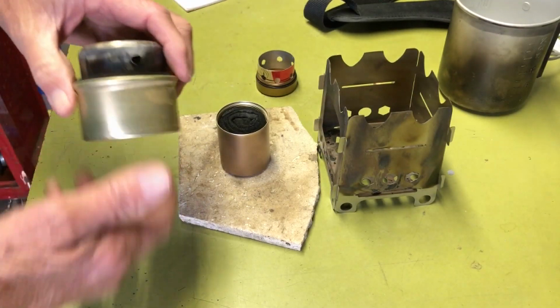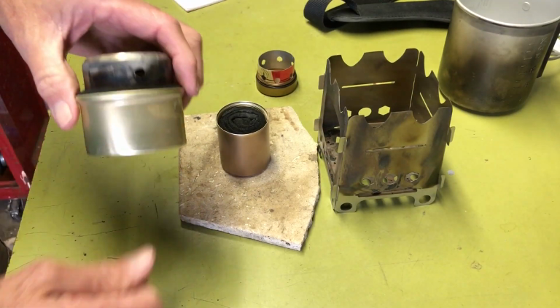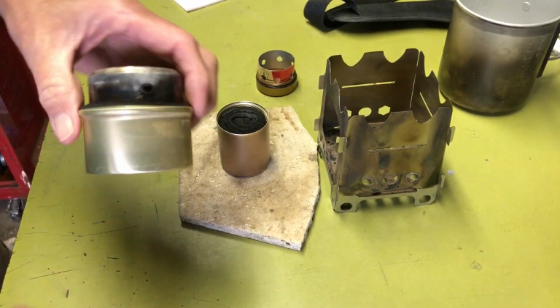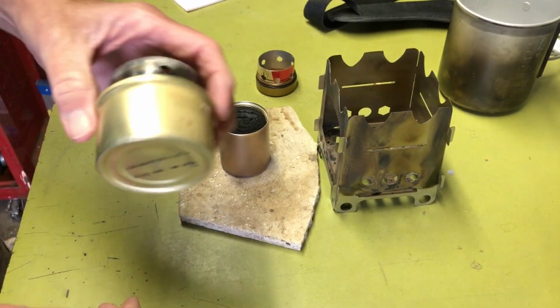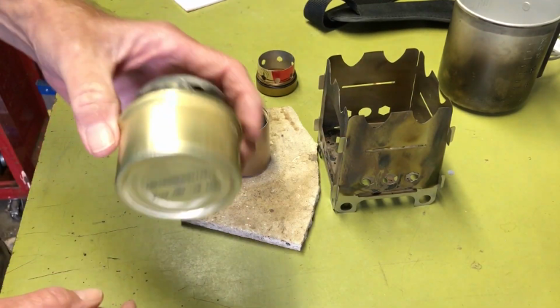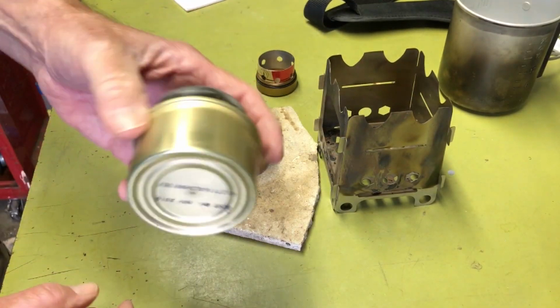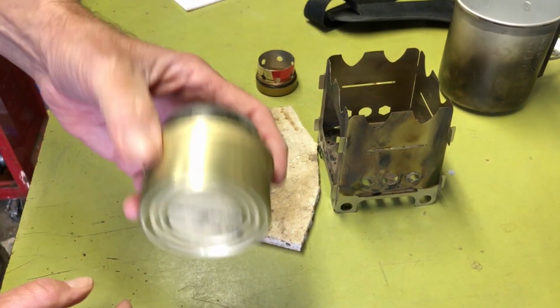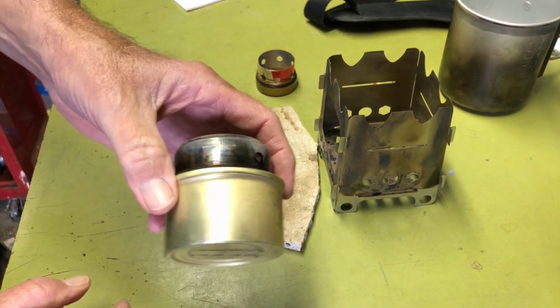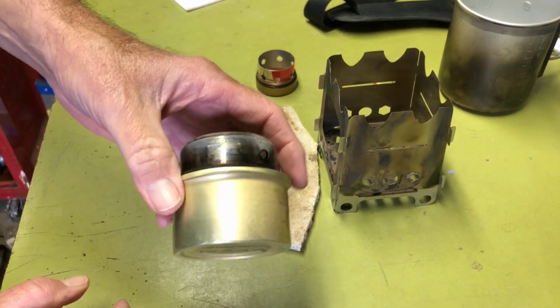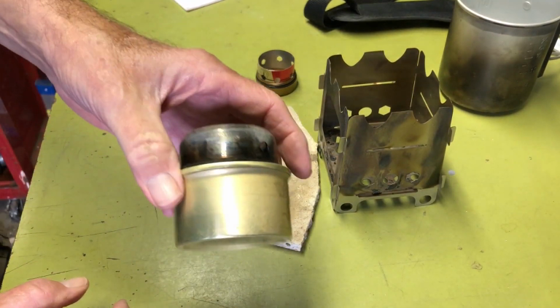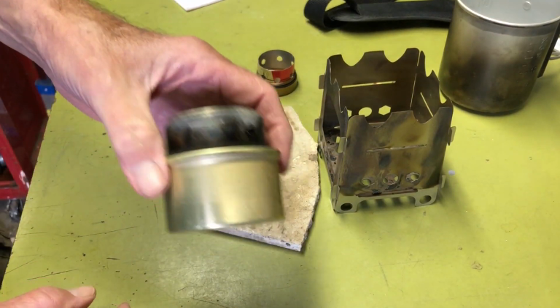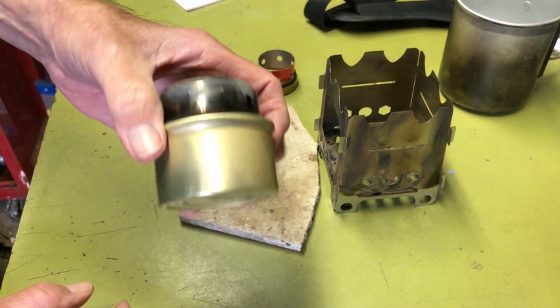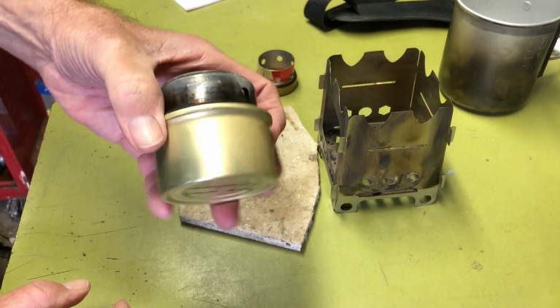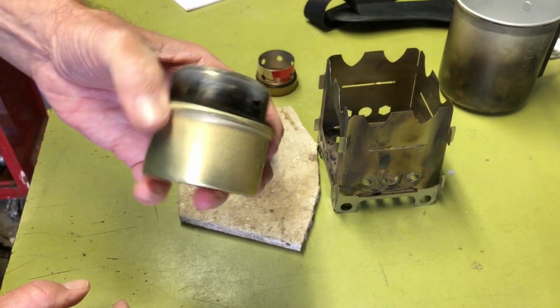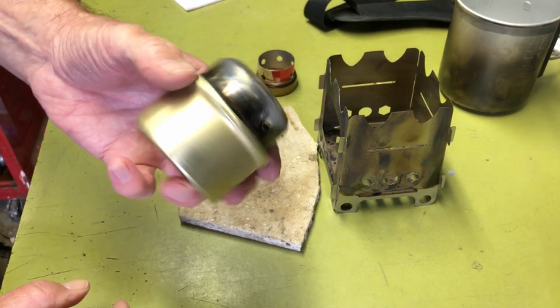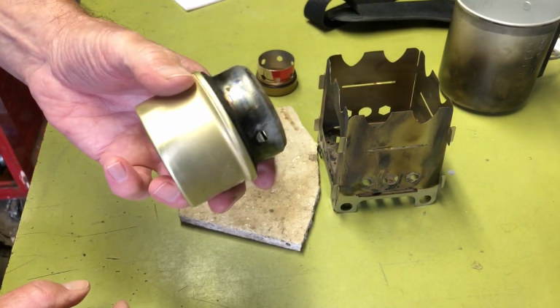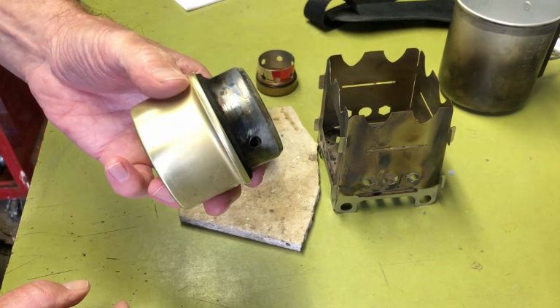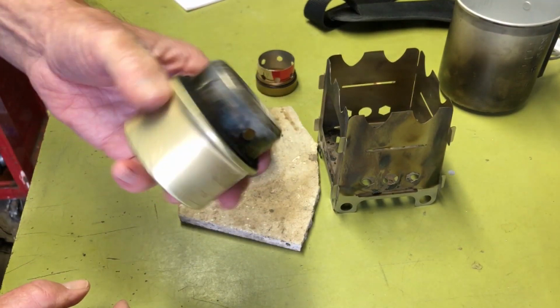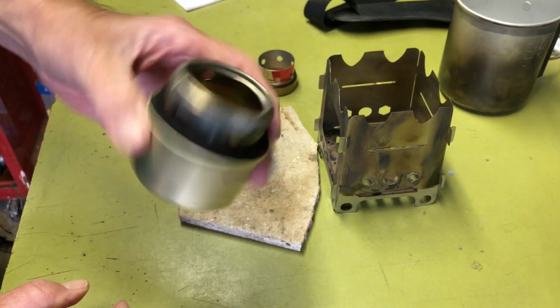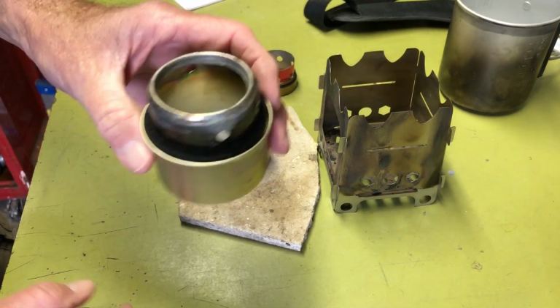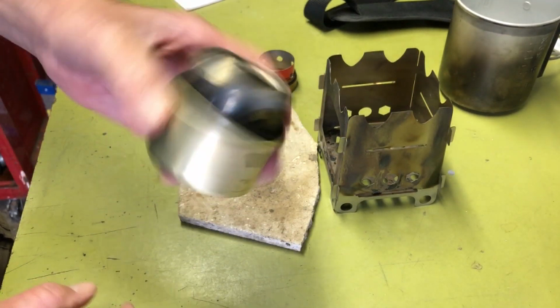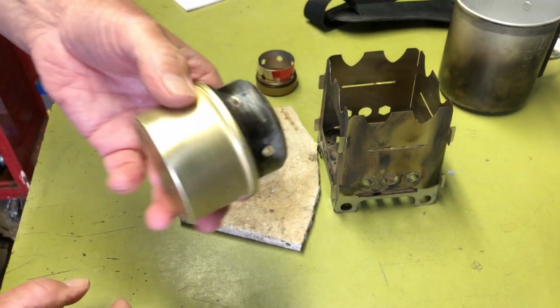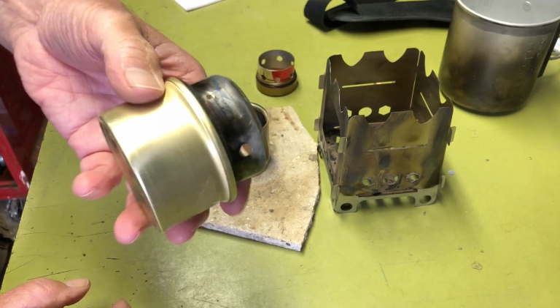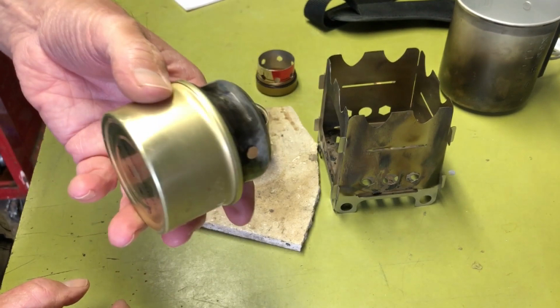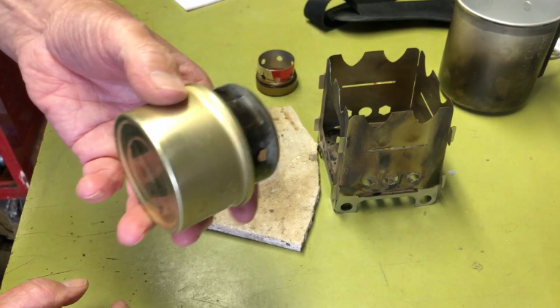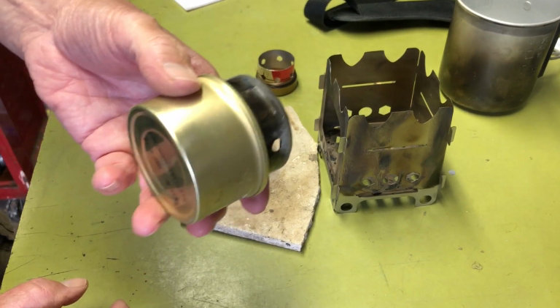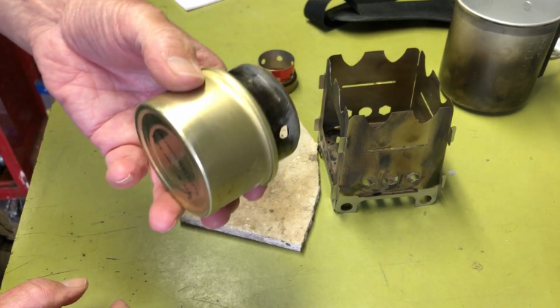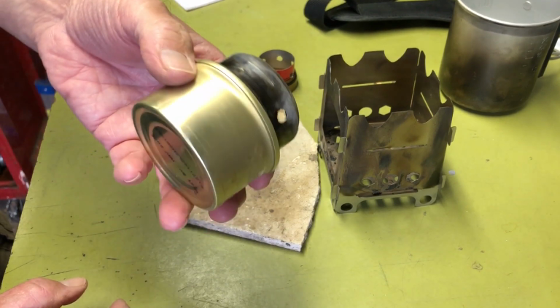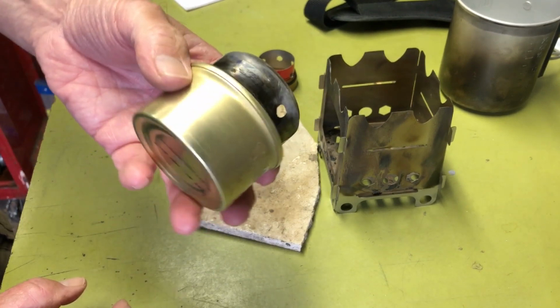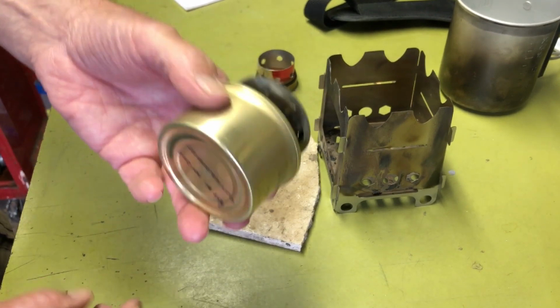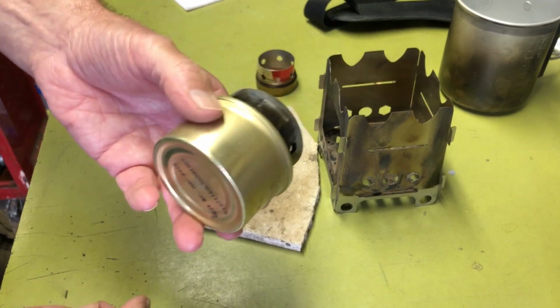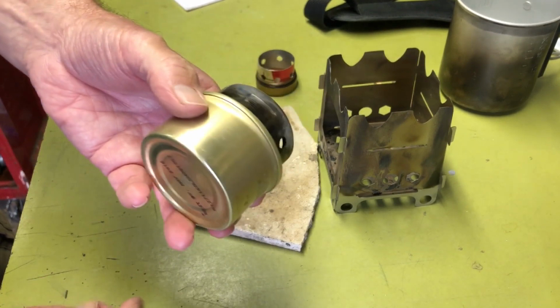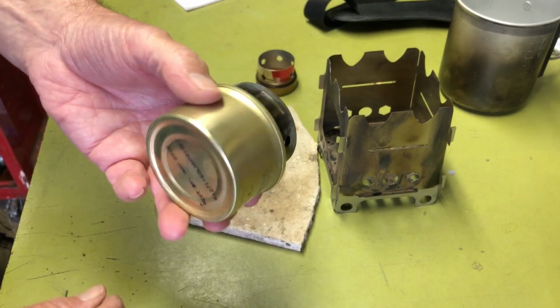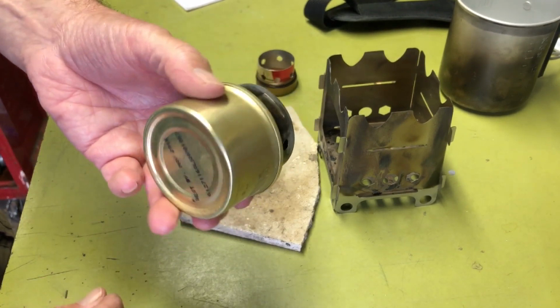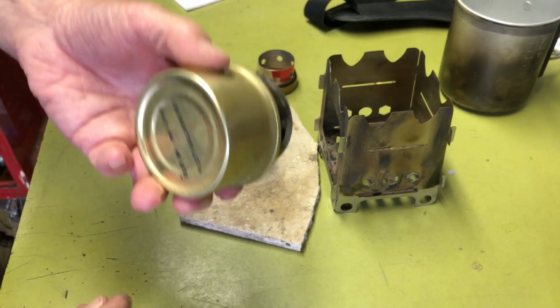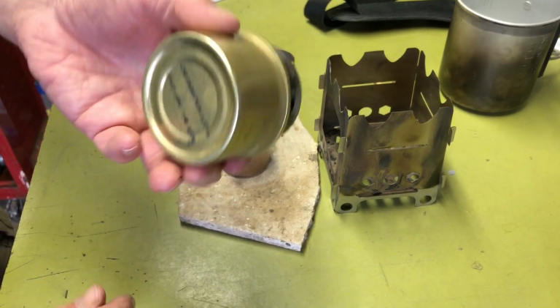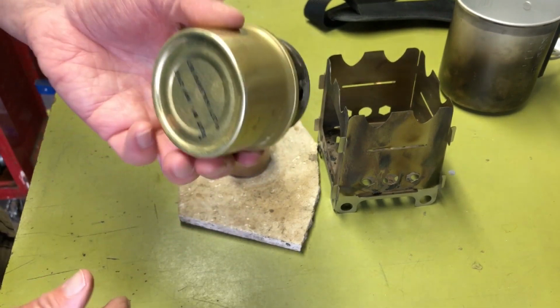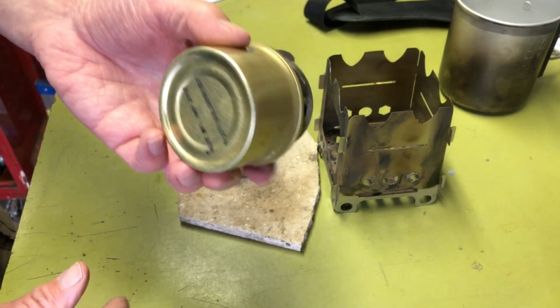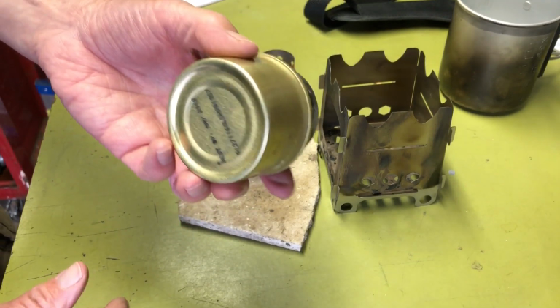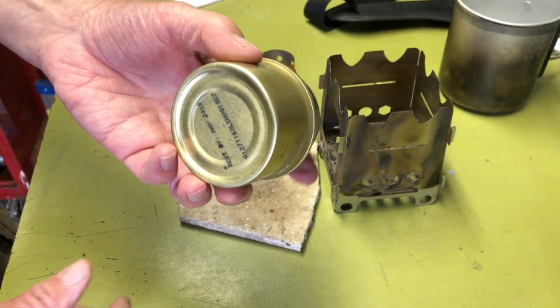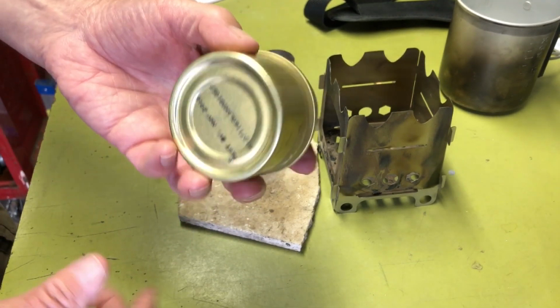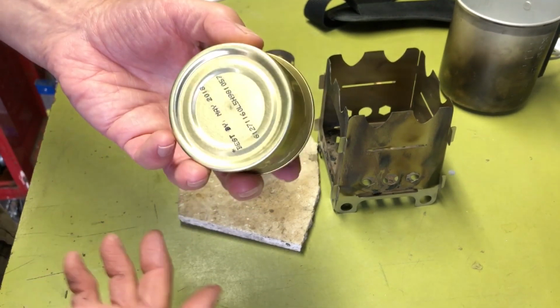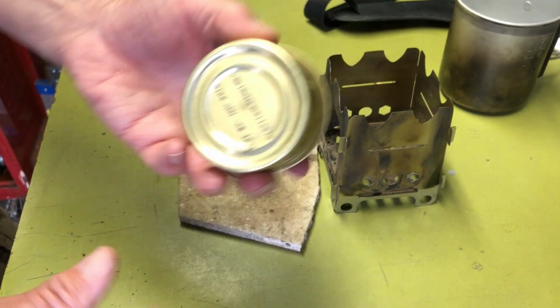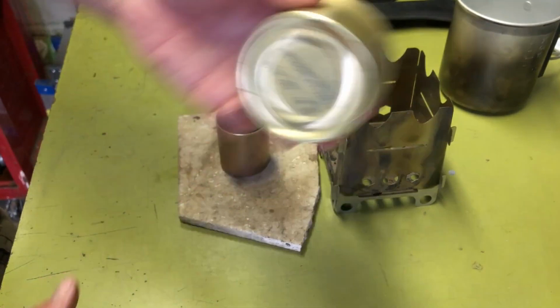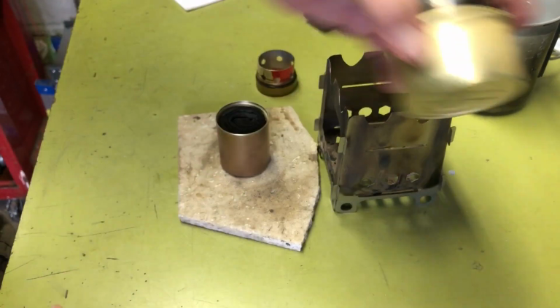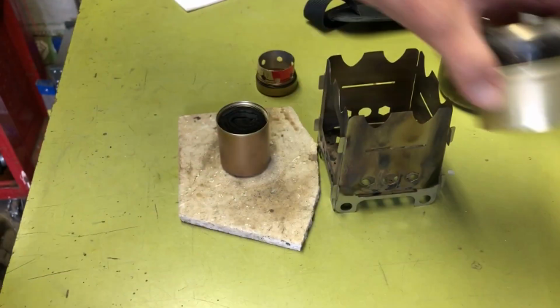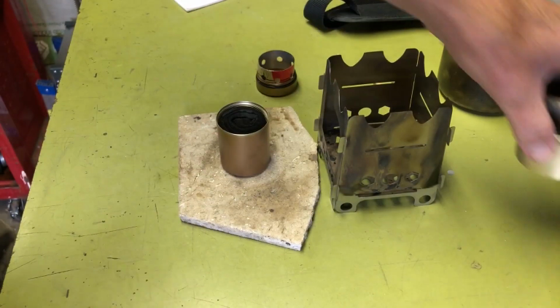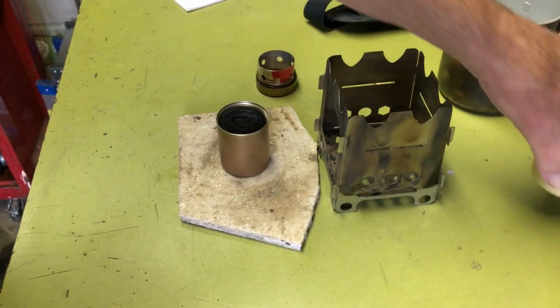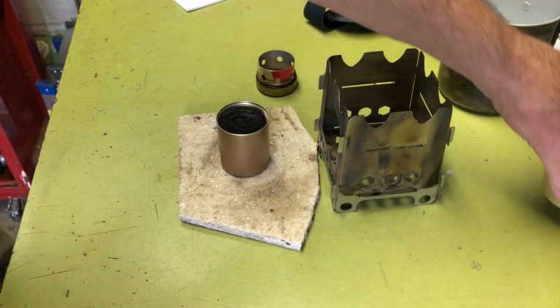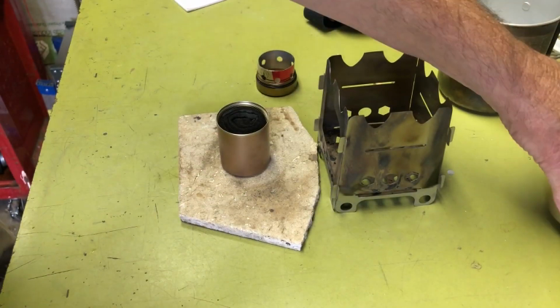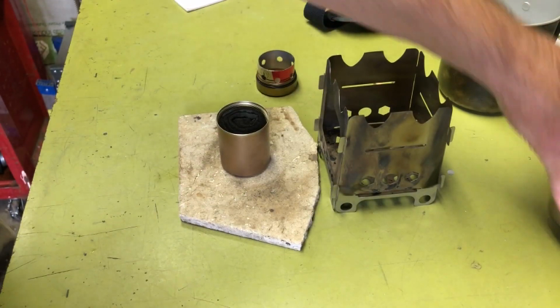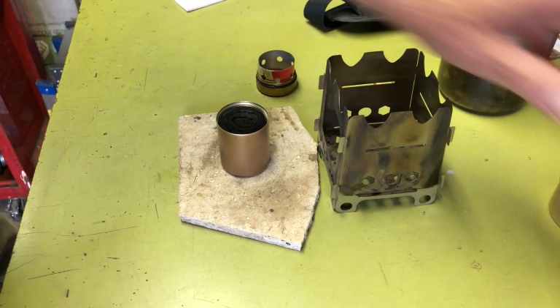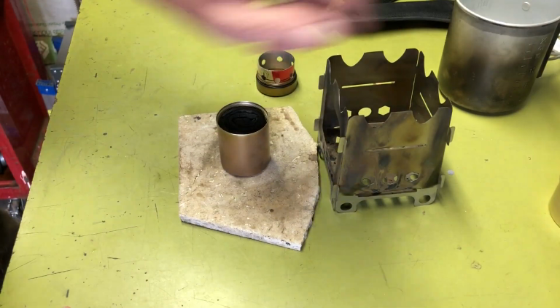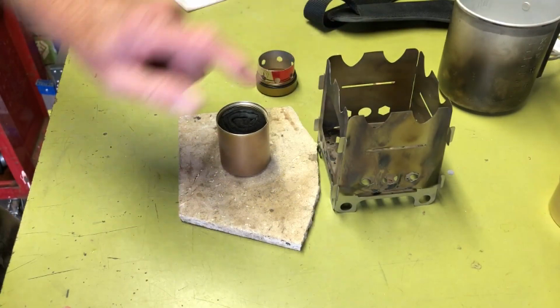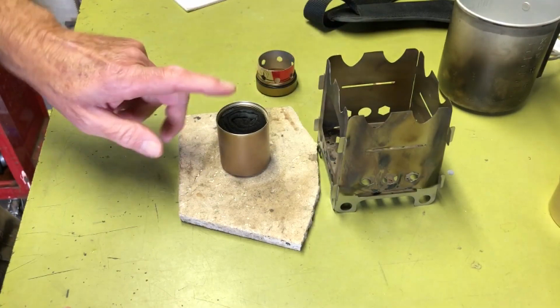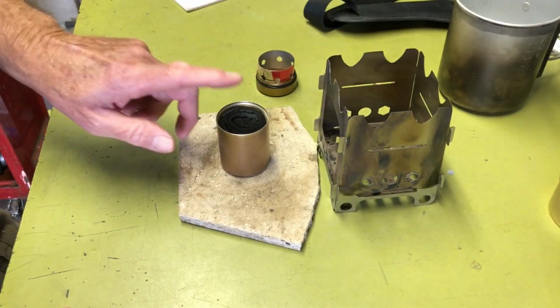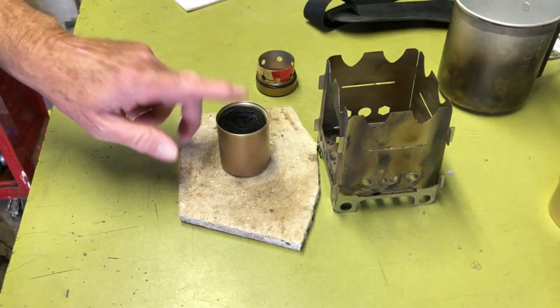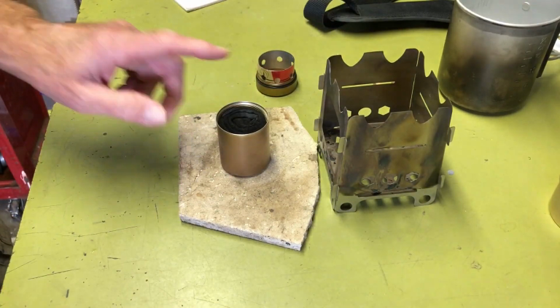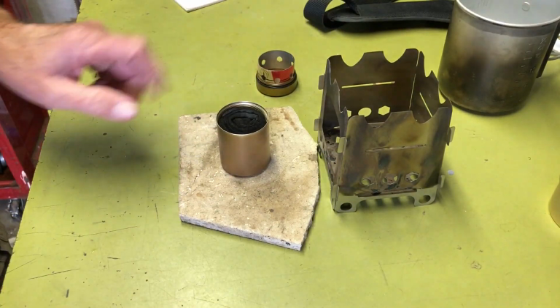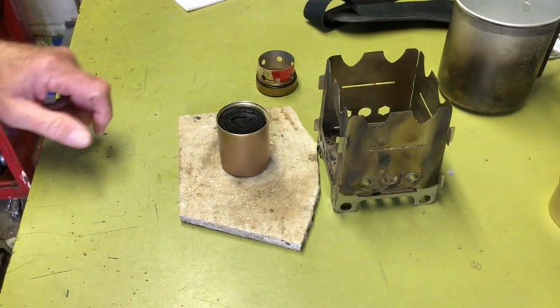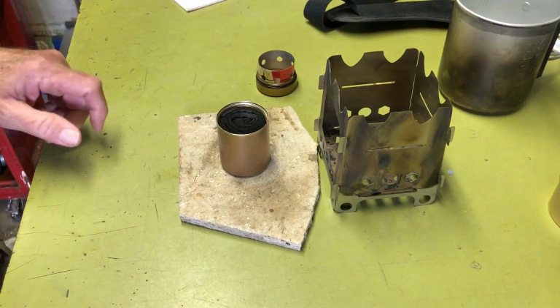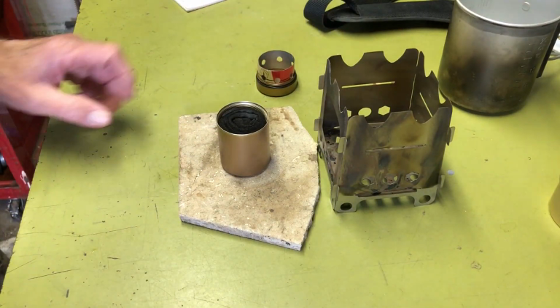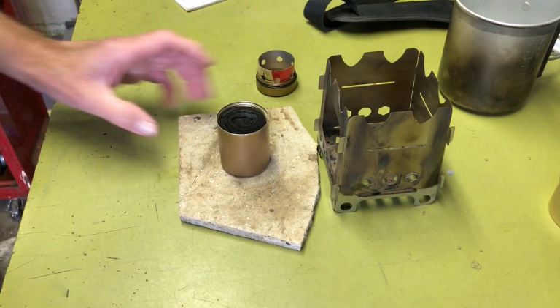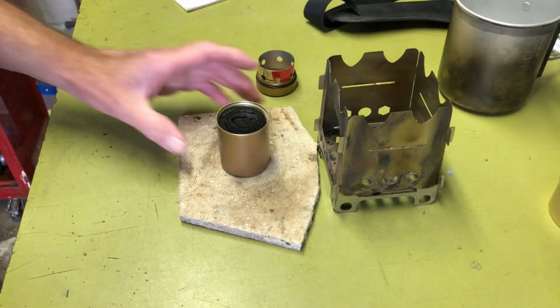The Fancy Feast is lighter and burns quicker, but you can't store fuel in it. That's kind of why I went with this thing here.